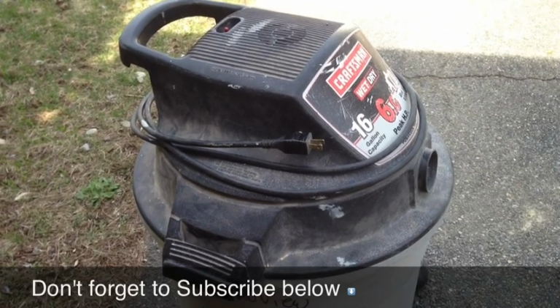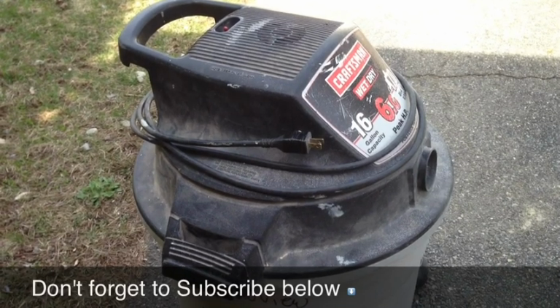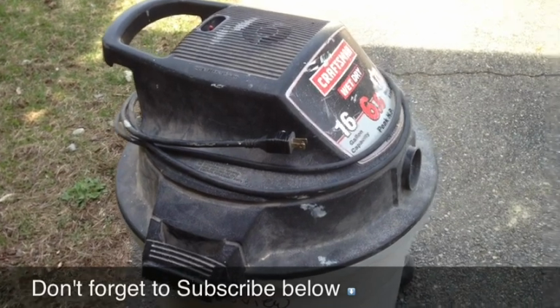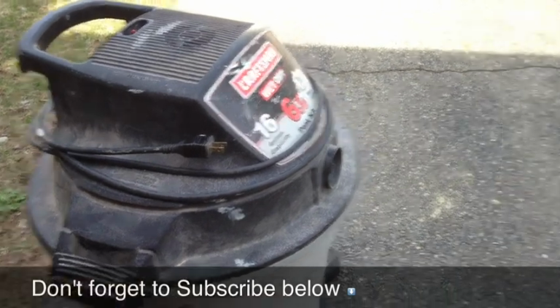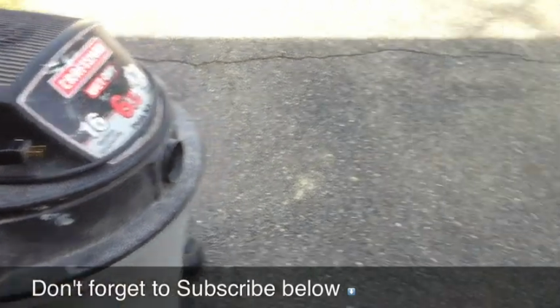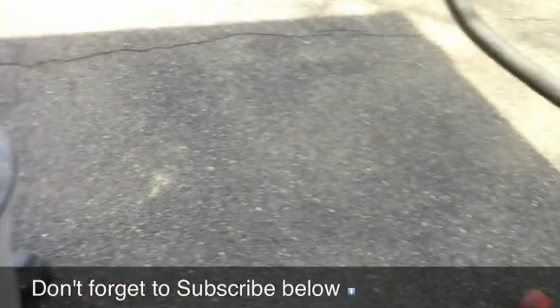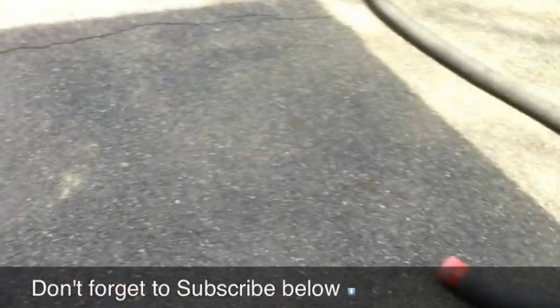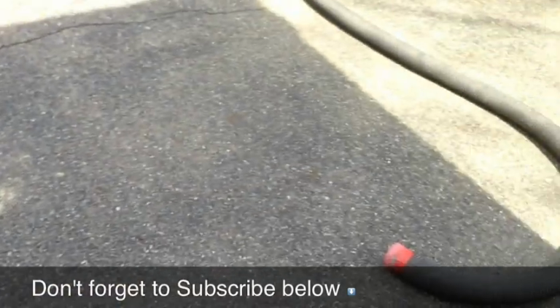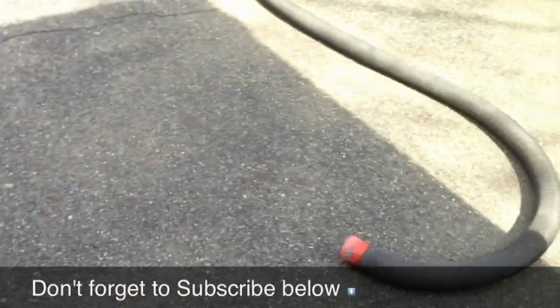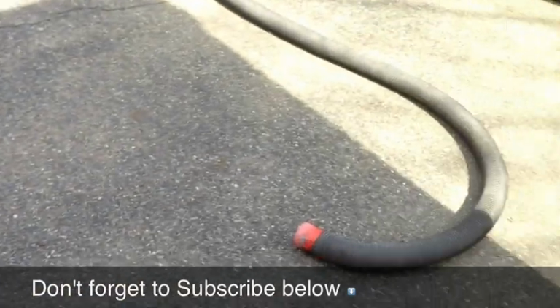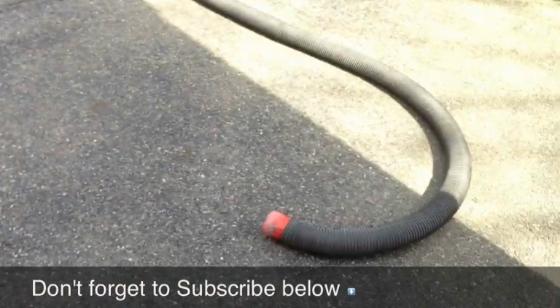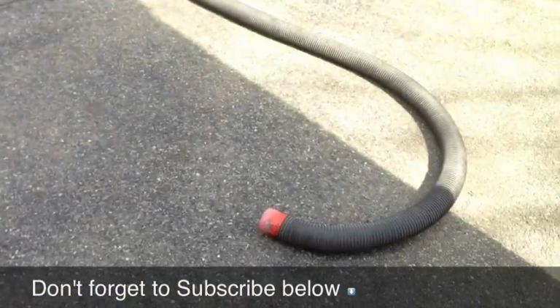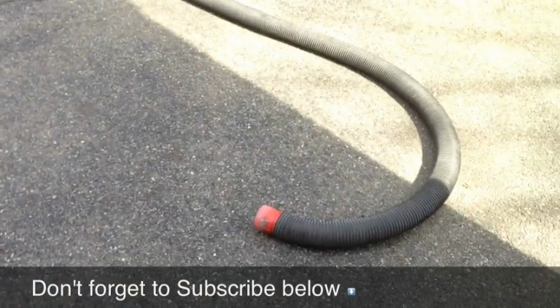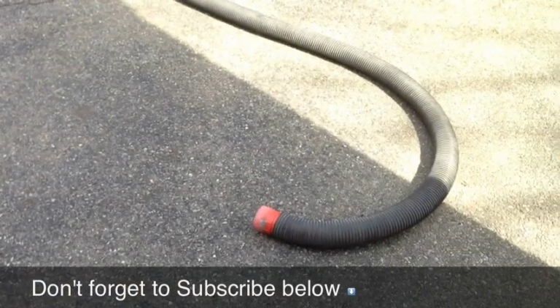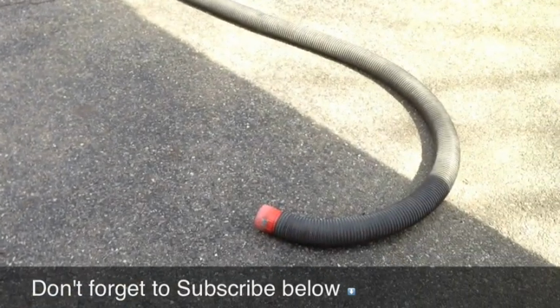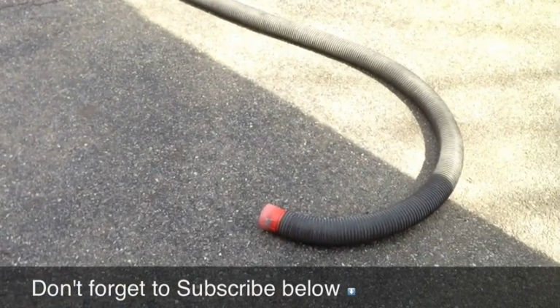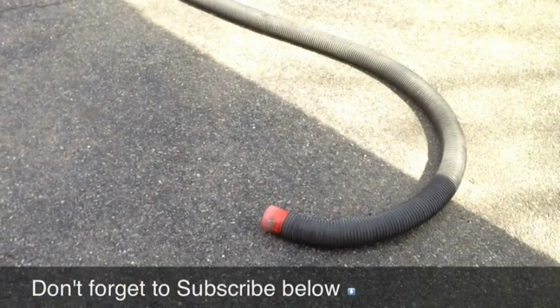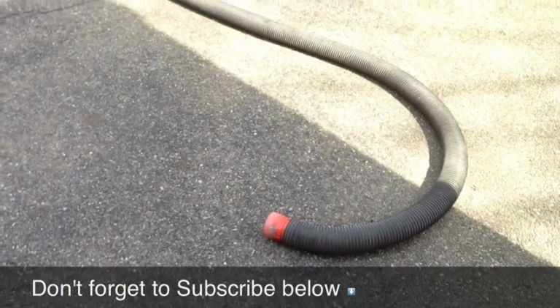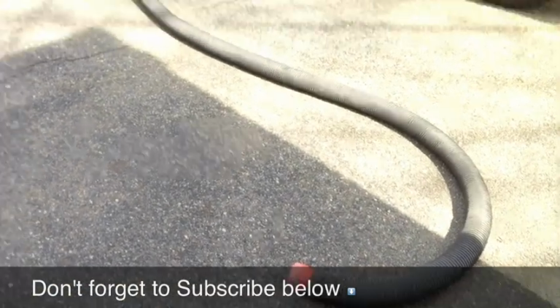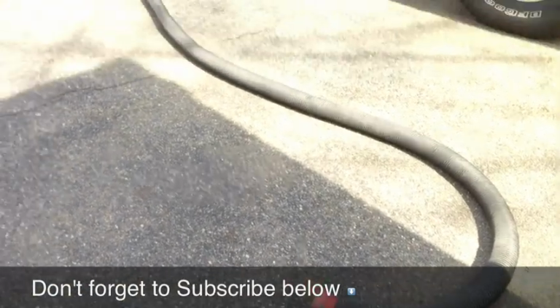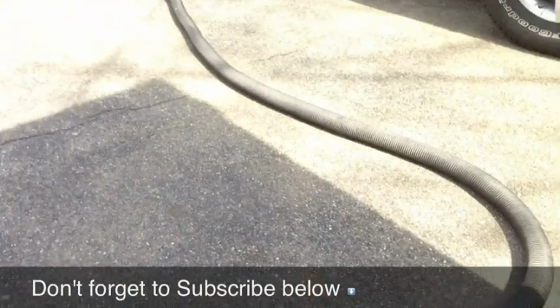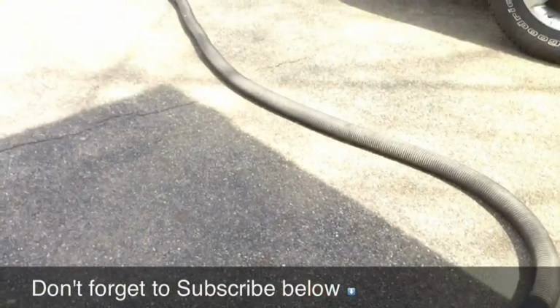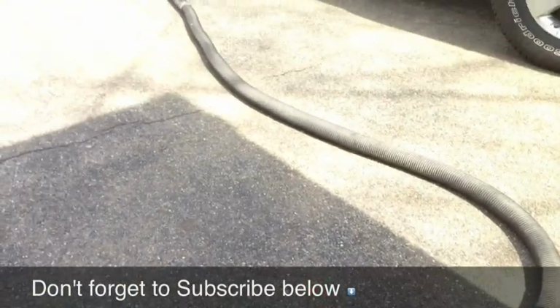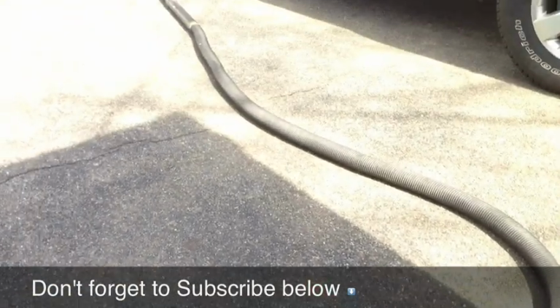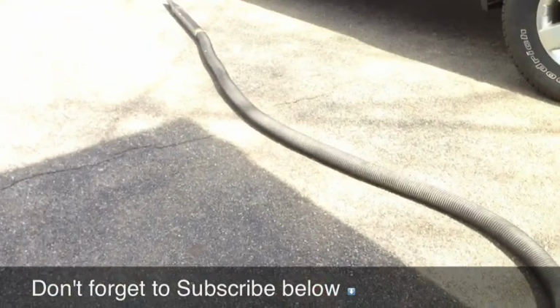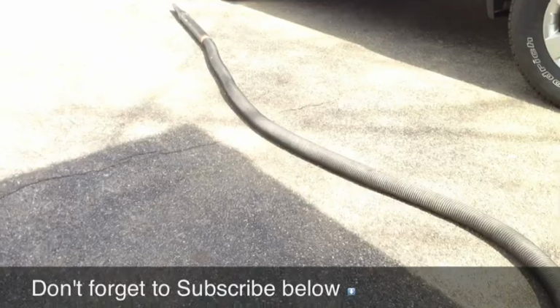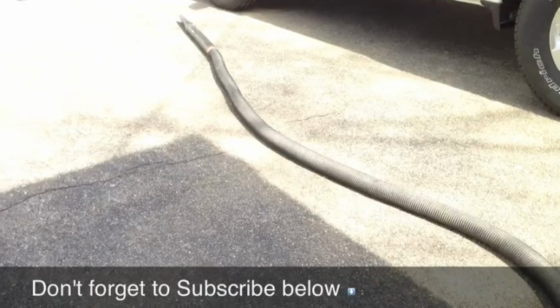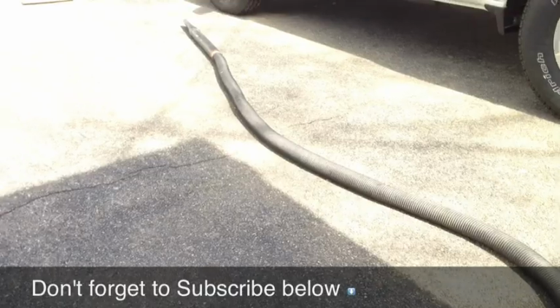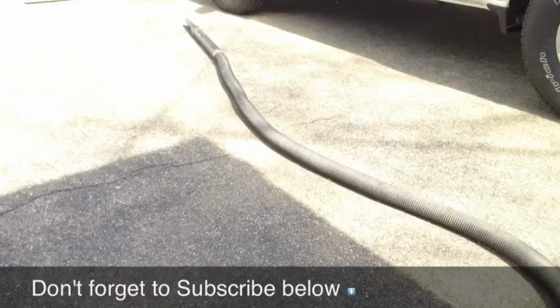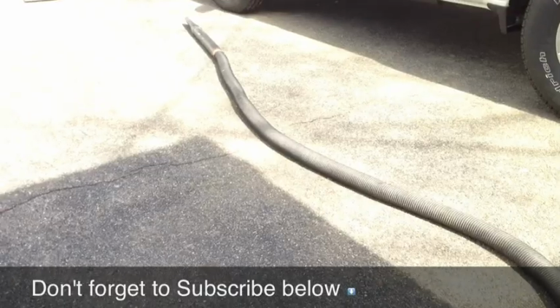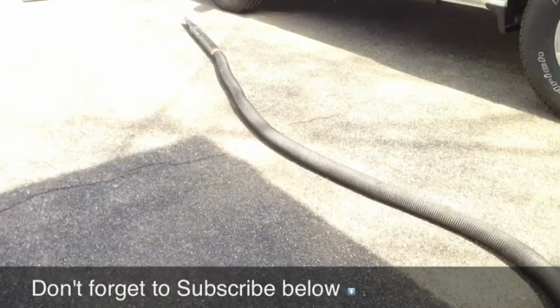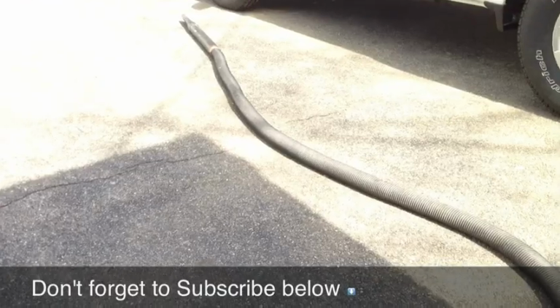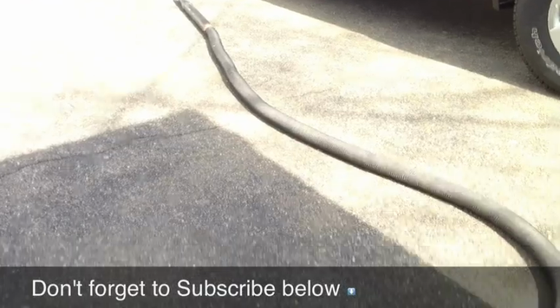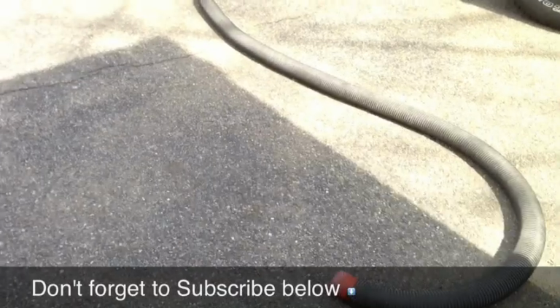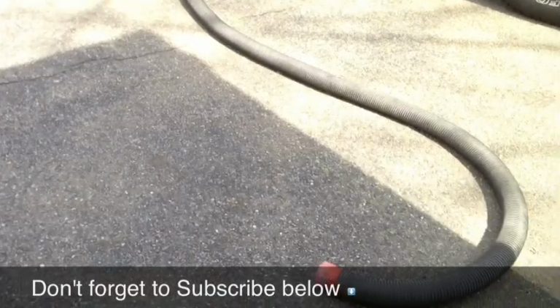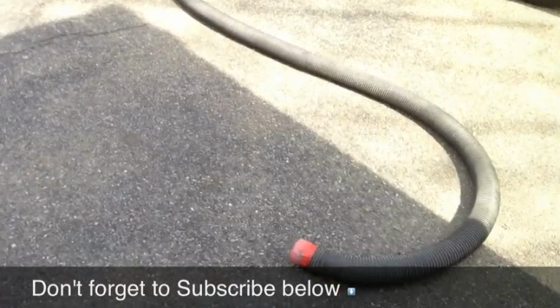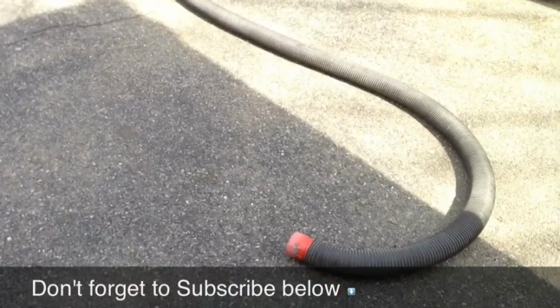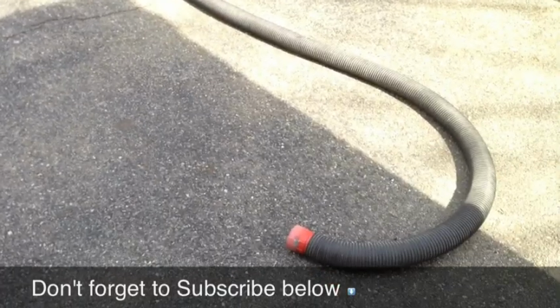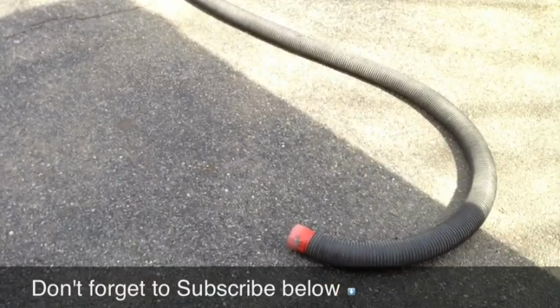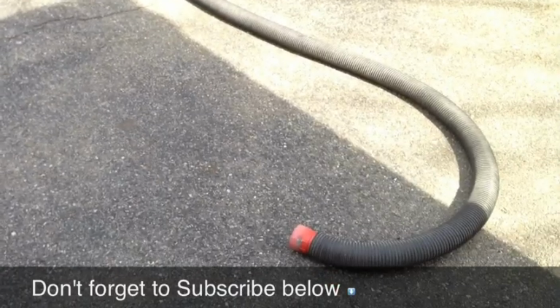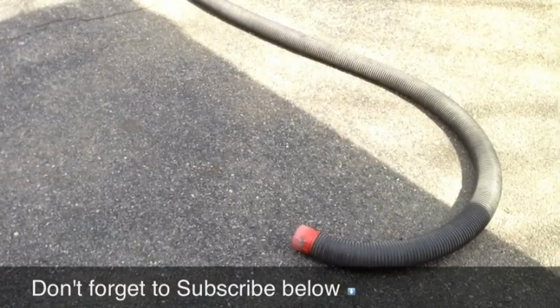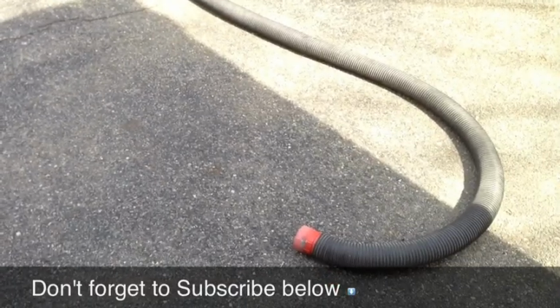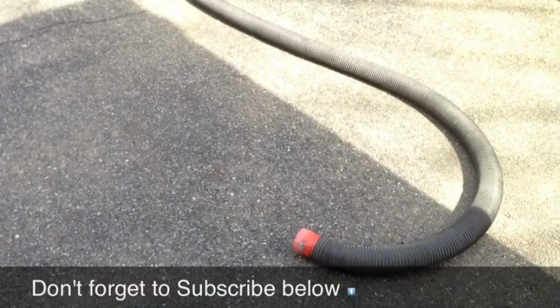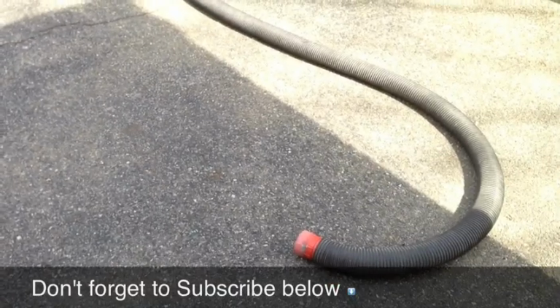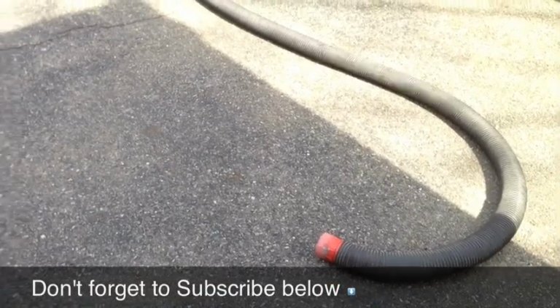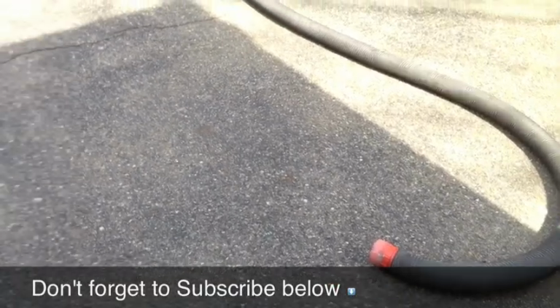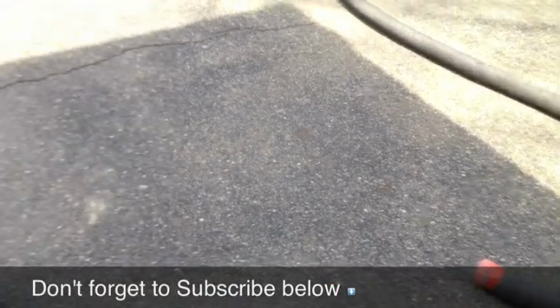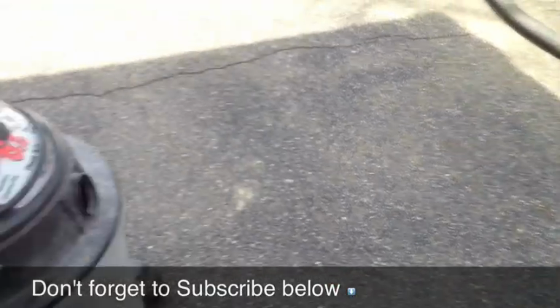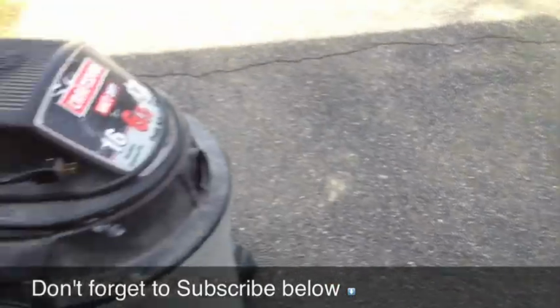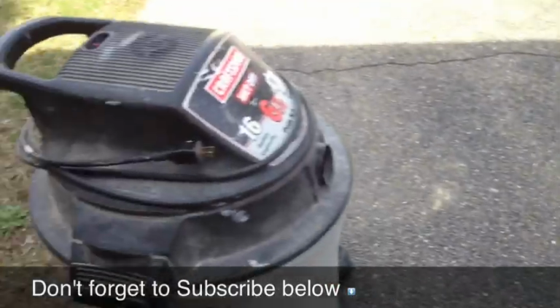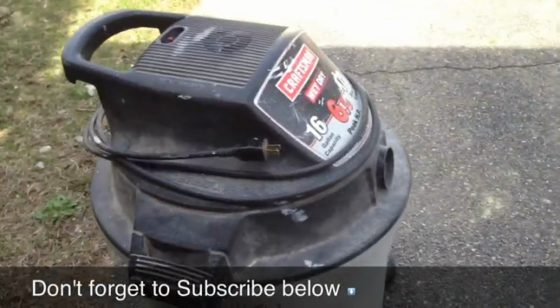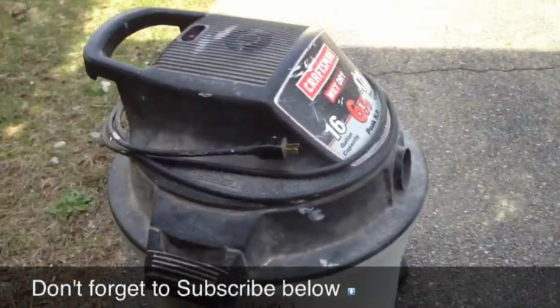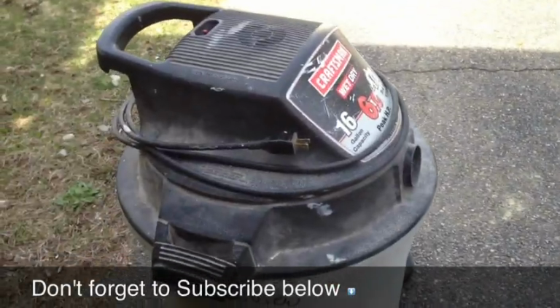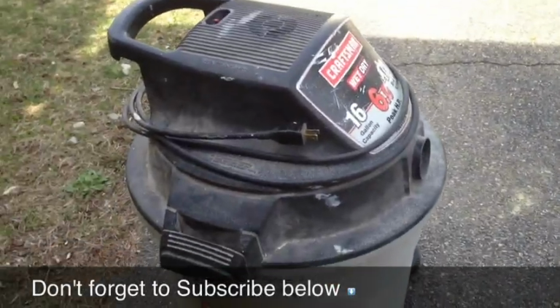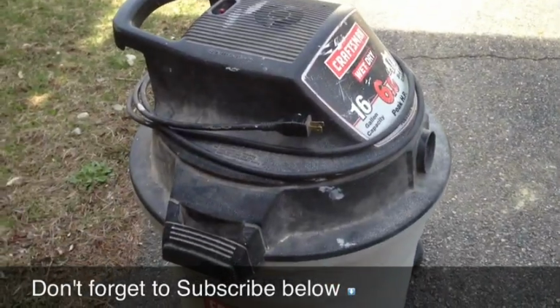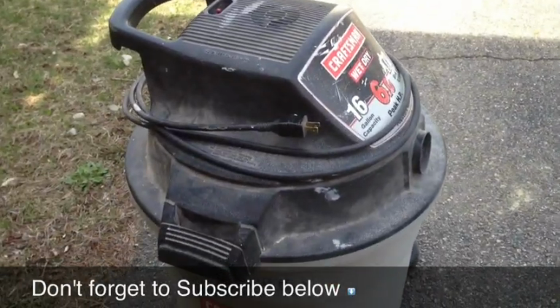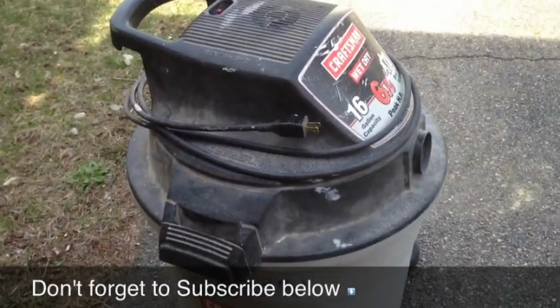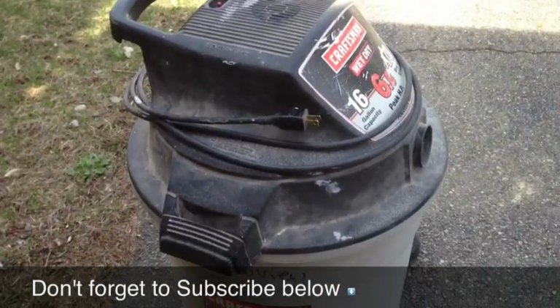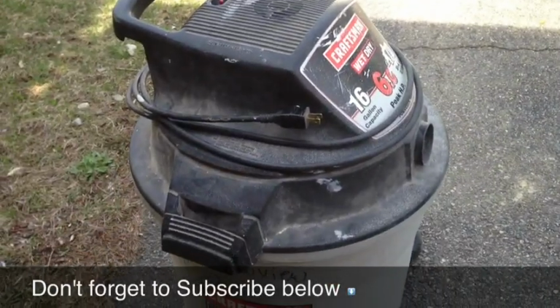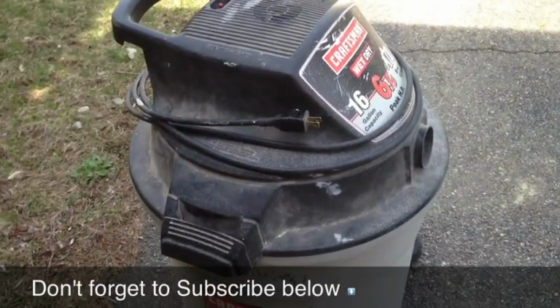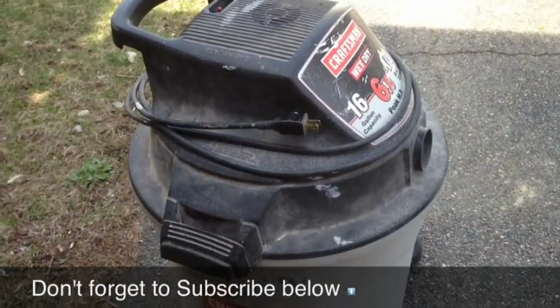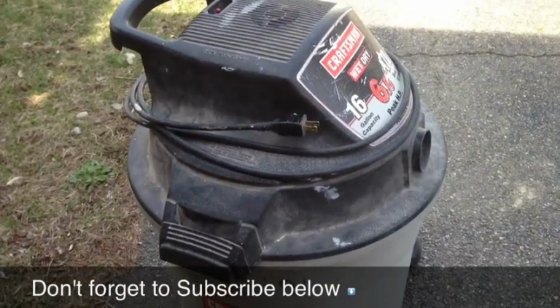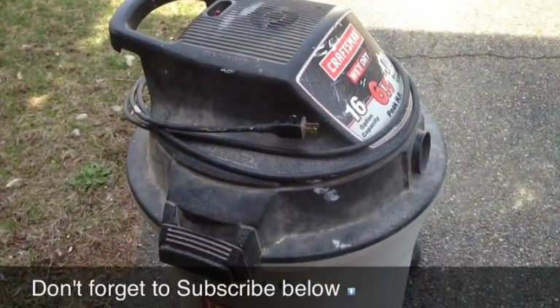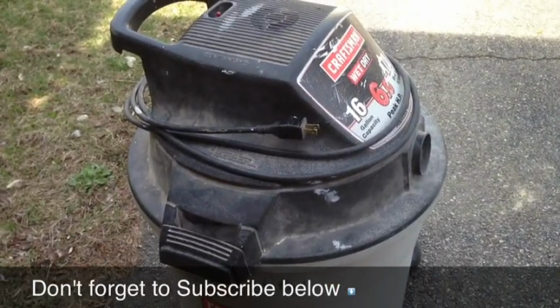Now if I can just find a solution to that hose that just never seems to wrap up the right way, my life will be so much better.